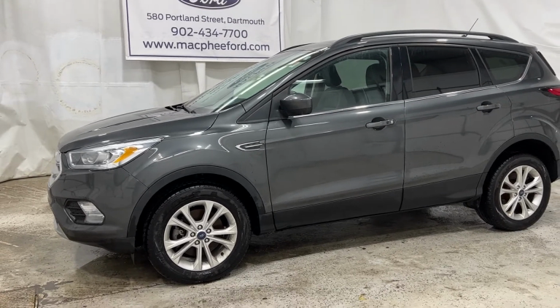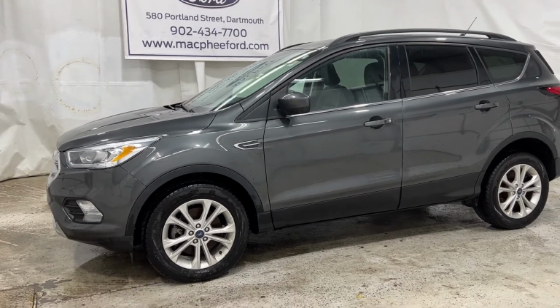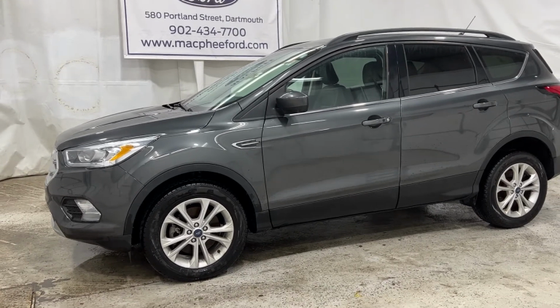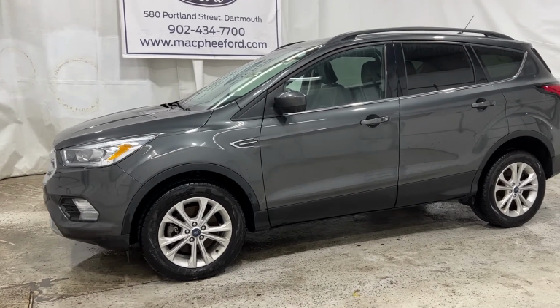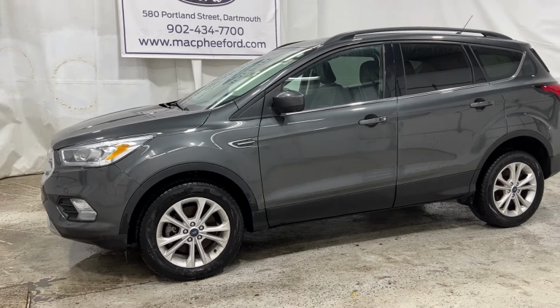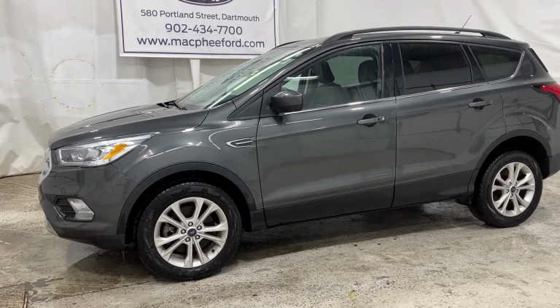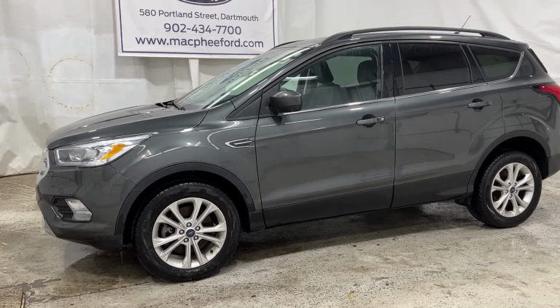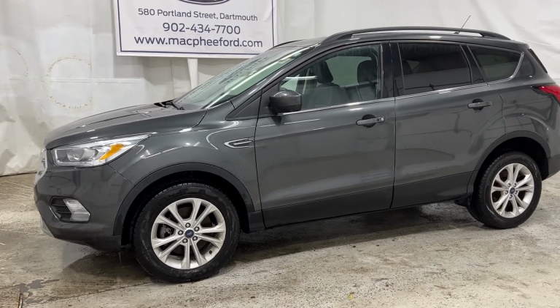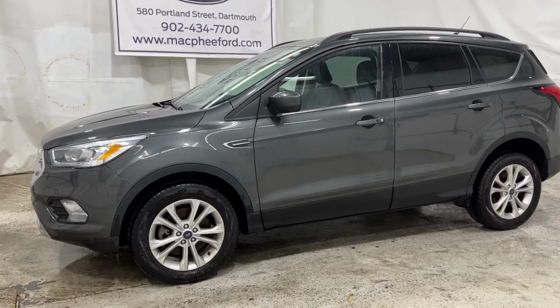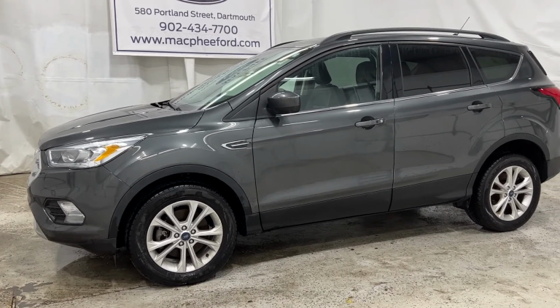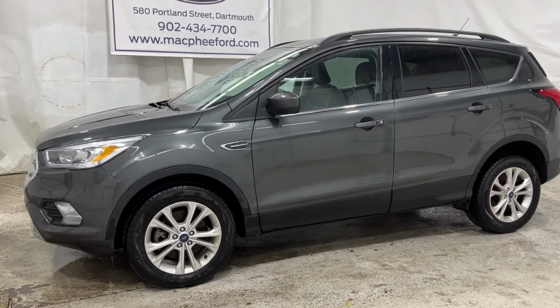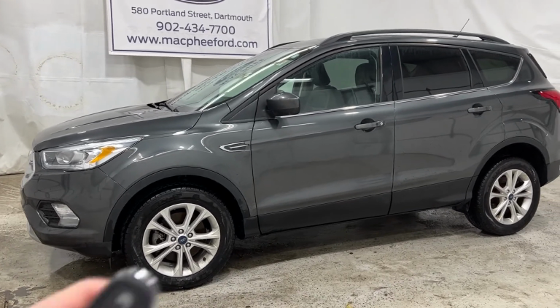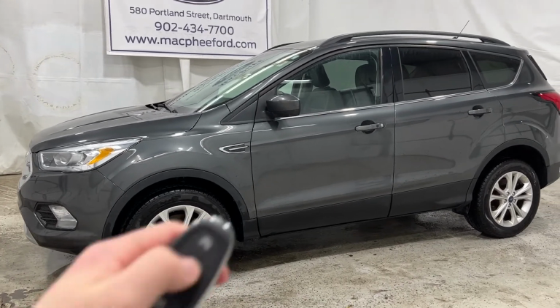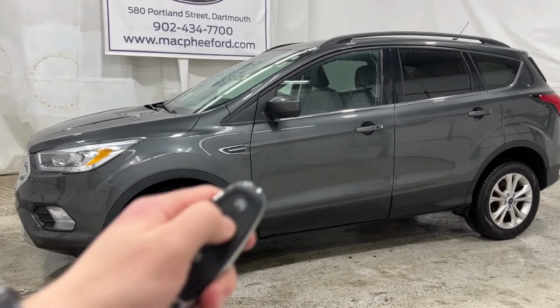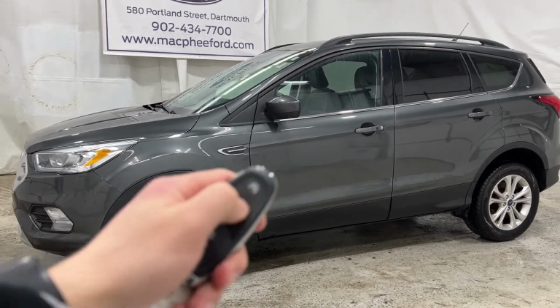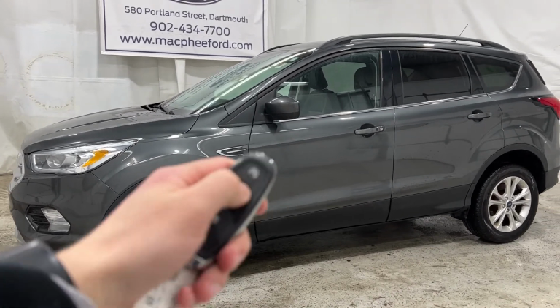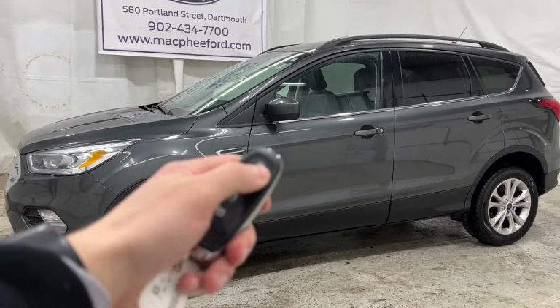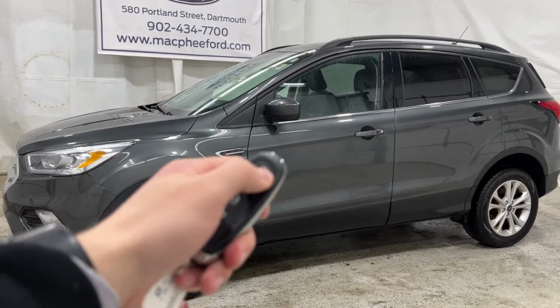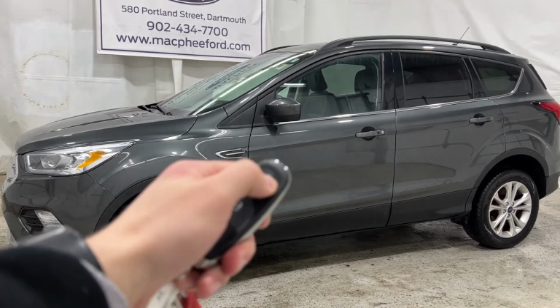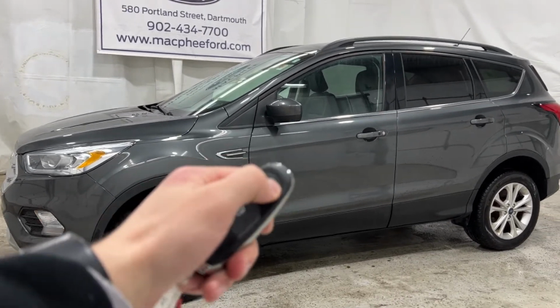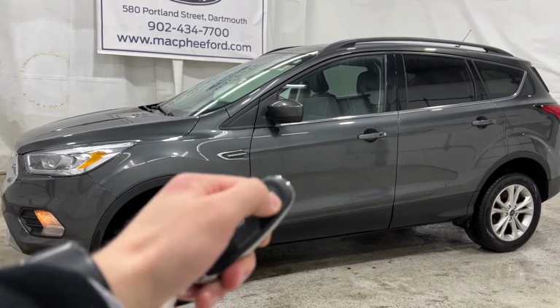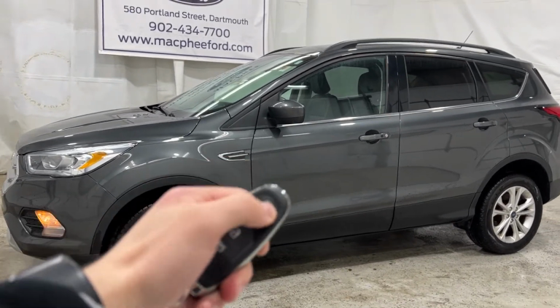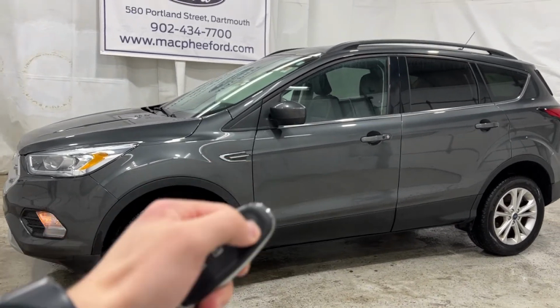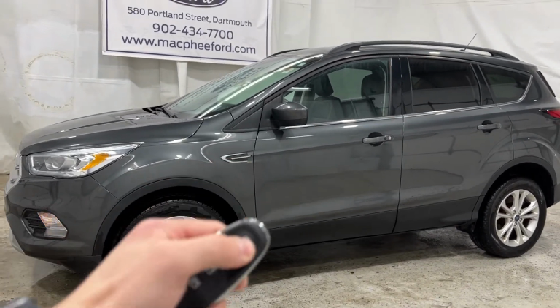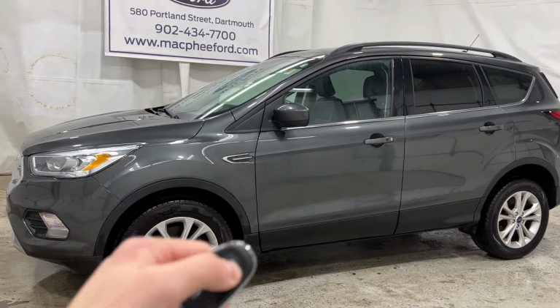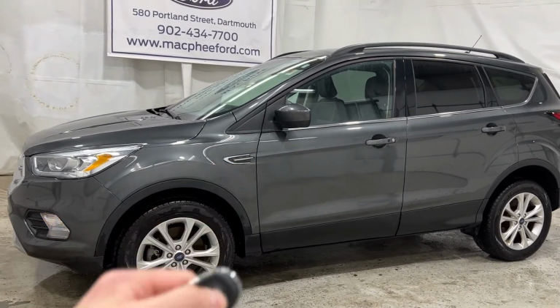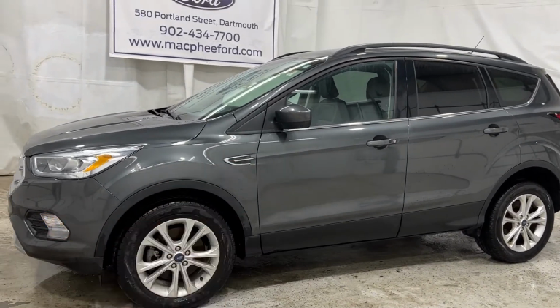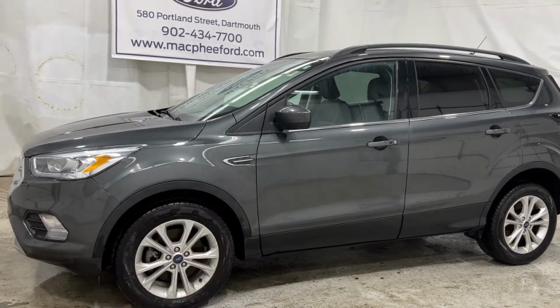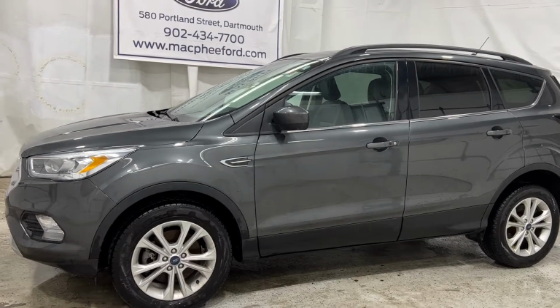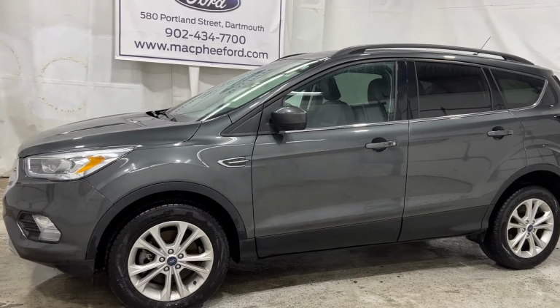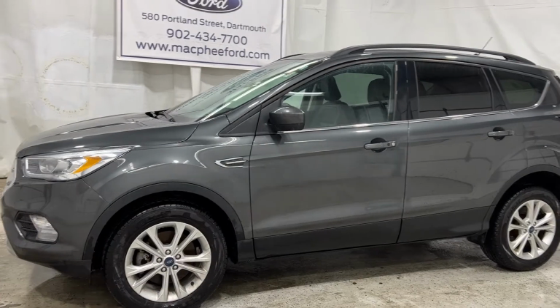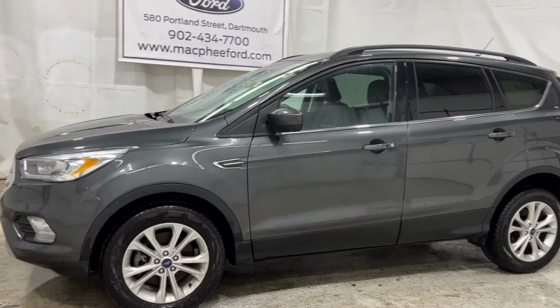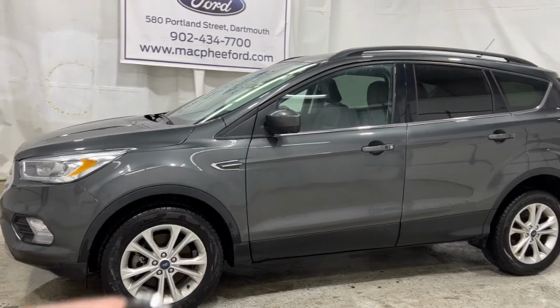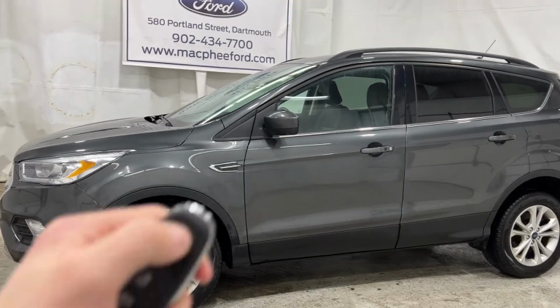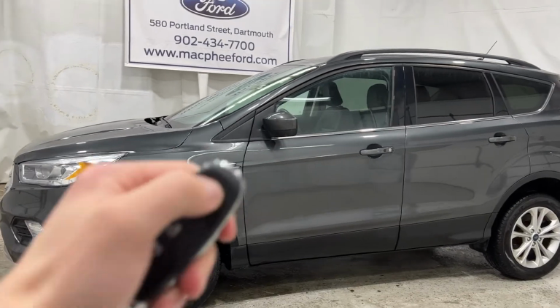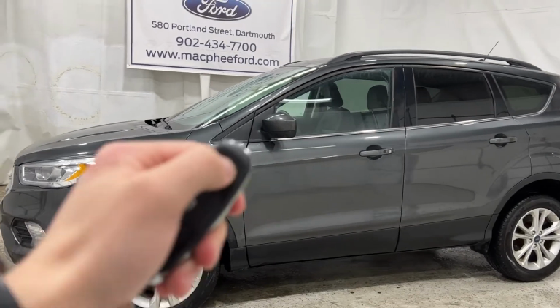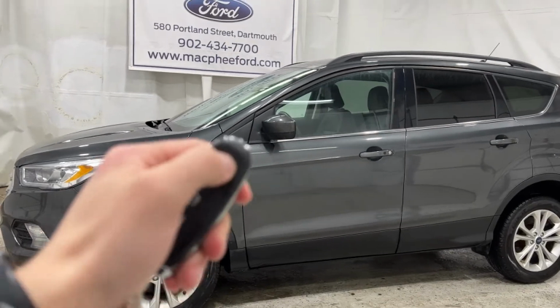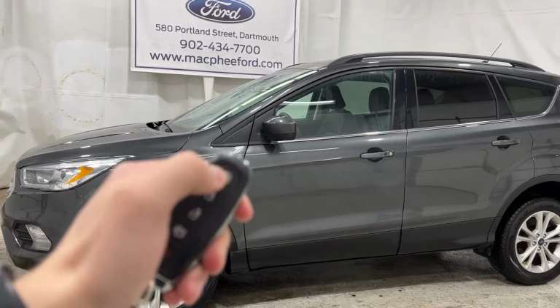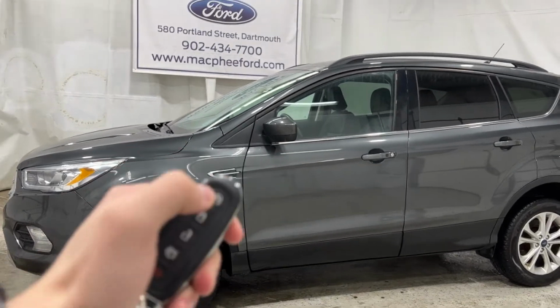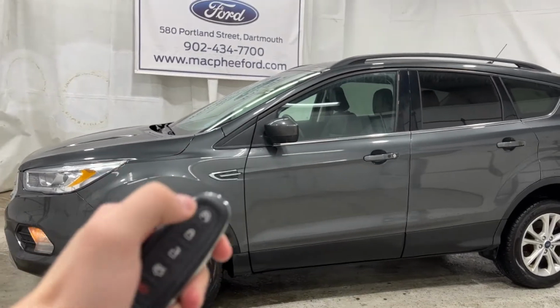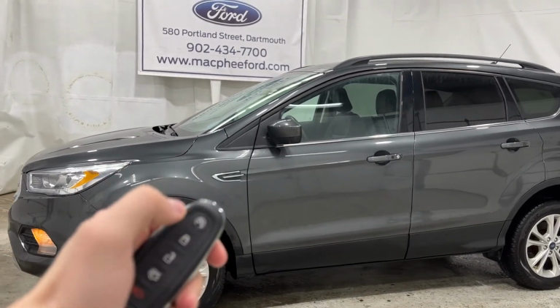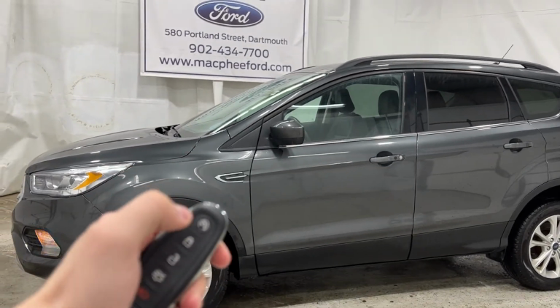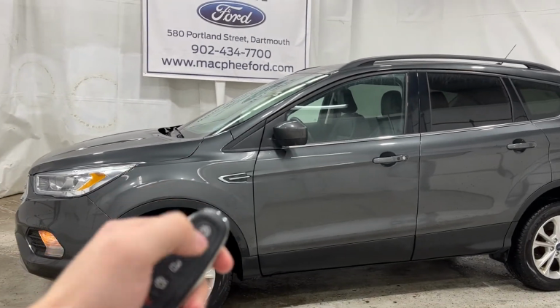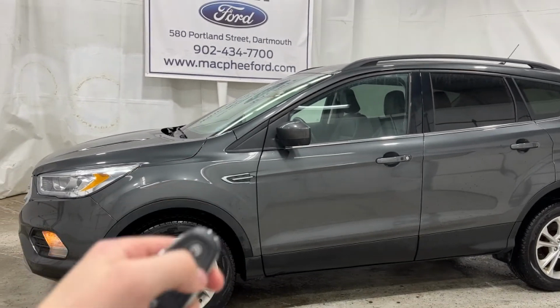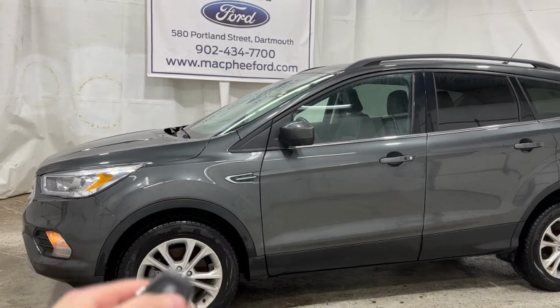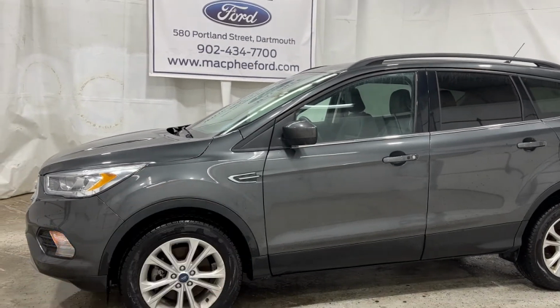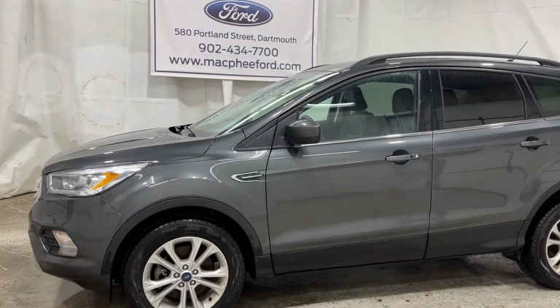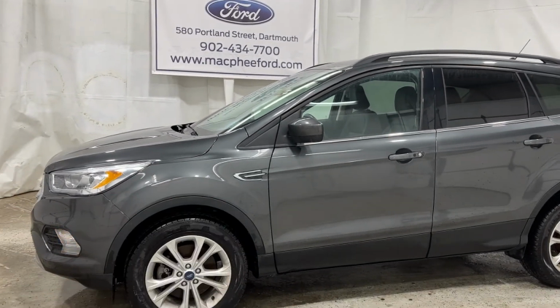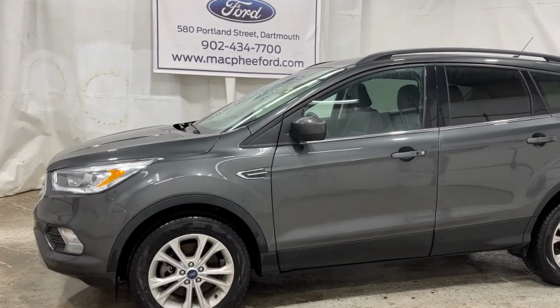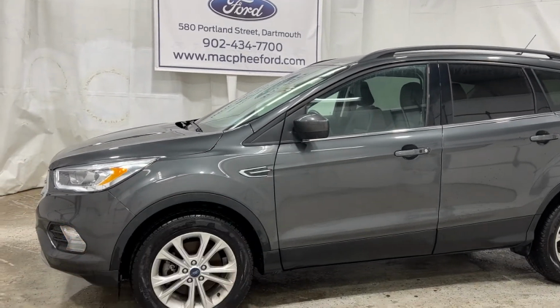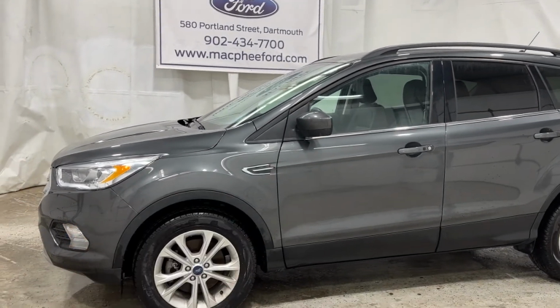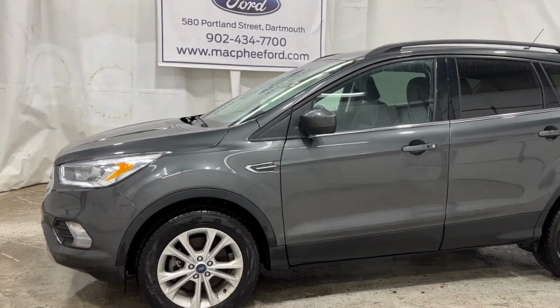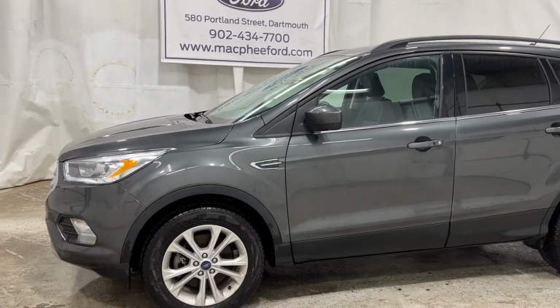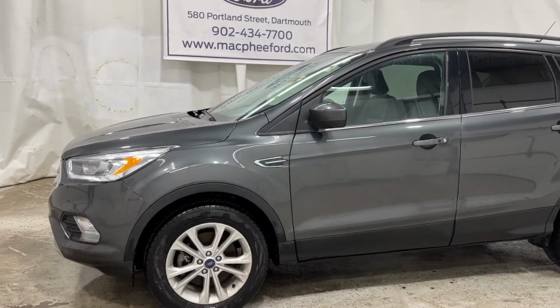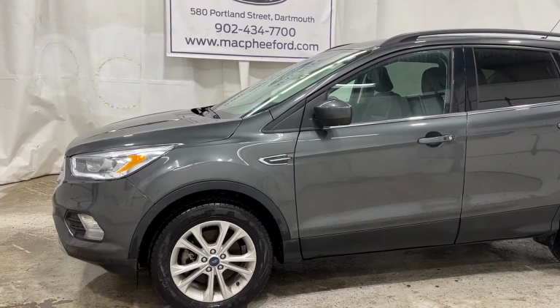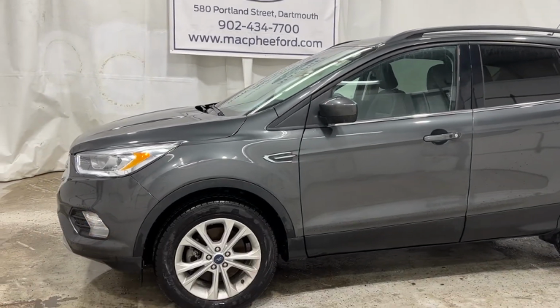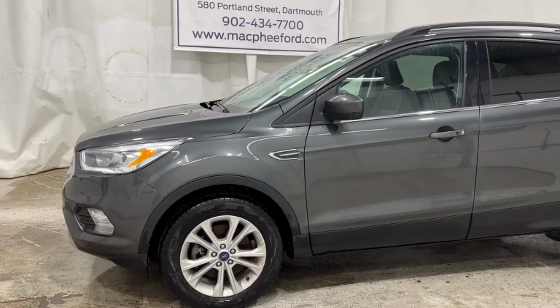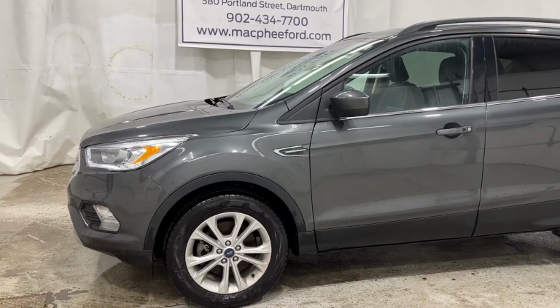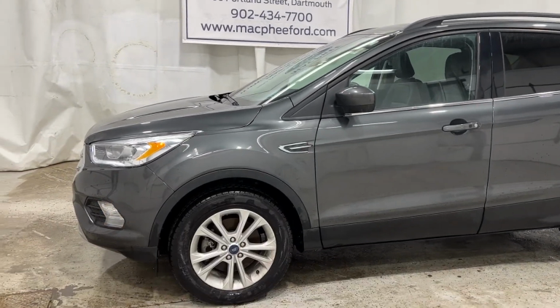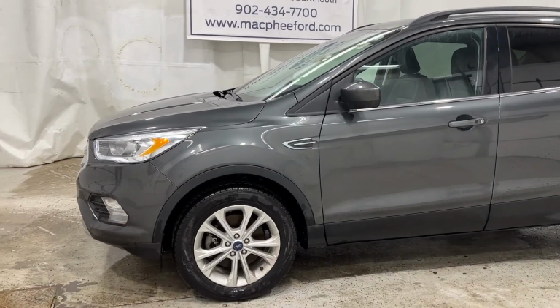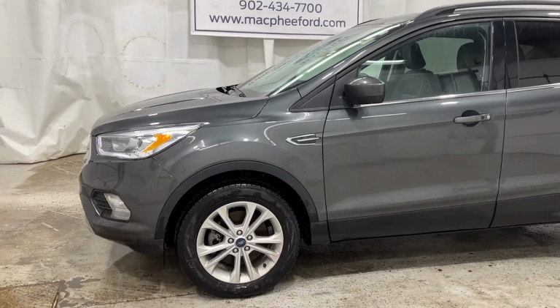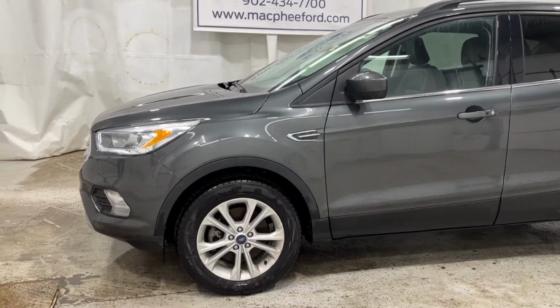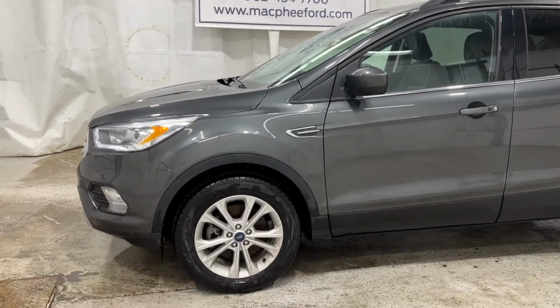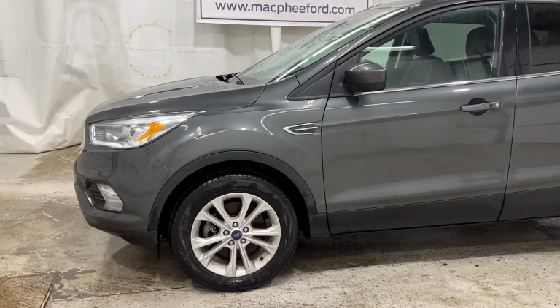The SEL does come with remote start on the 2019 model. Lock the door, press the remote start twice, and then you're good to go.